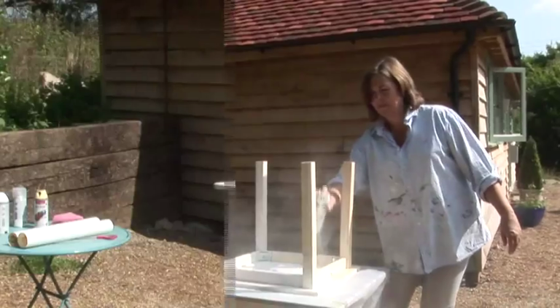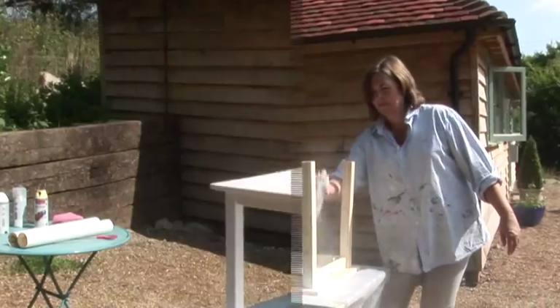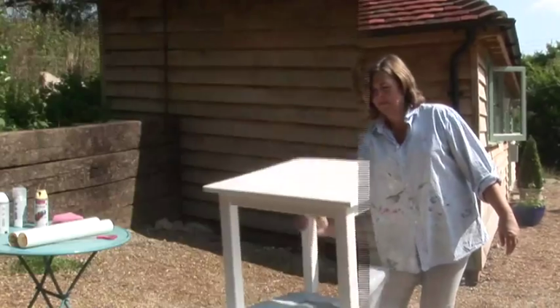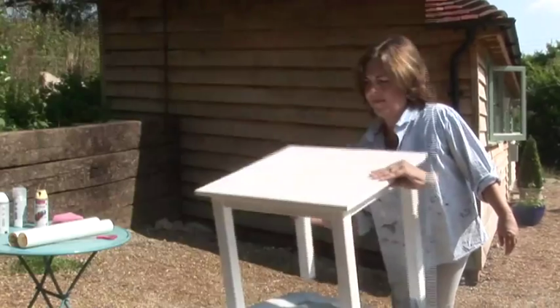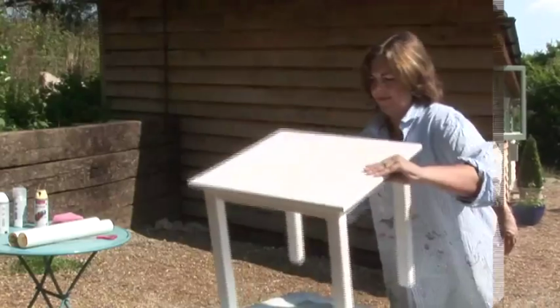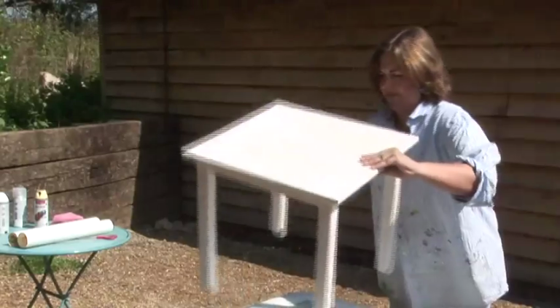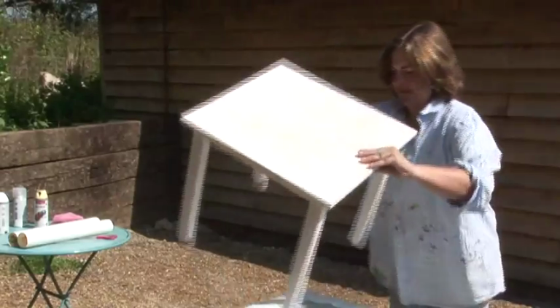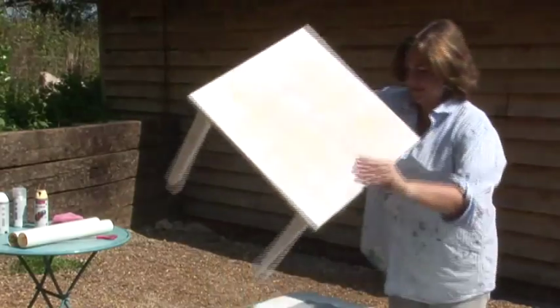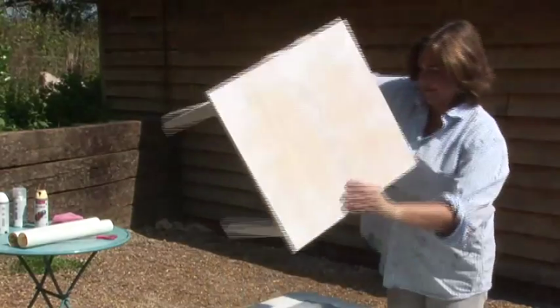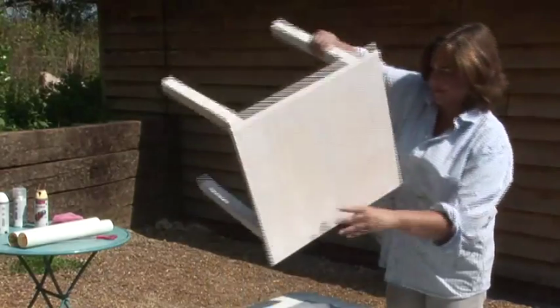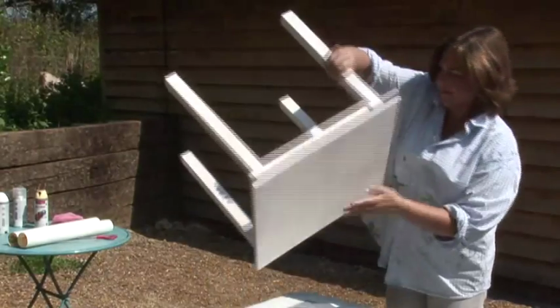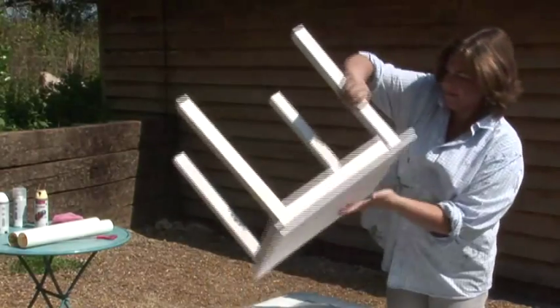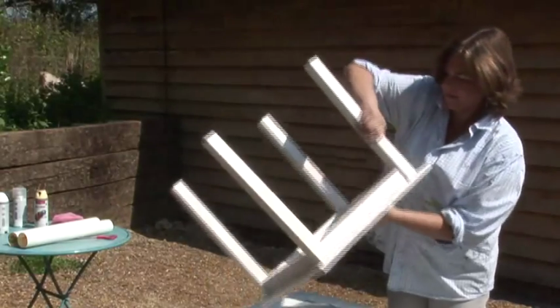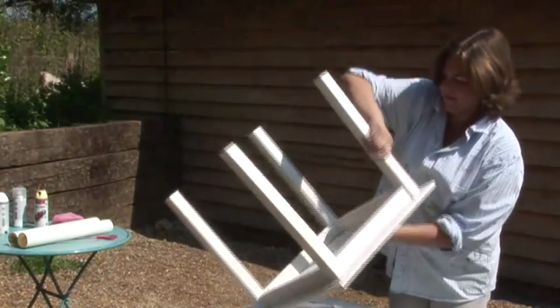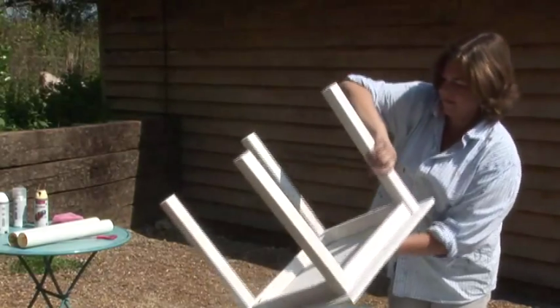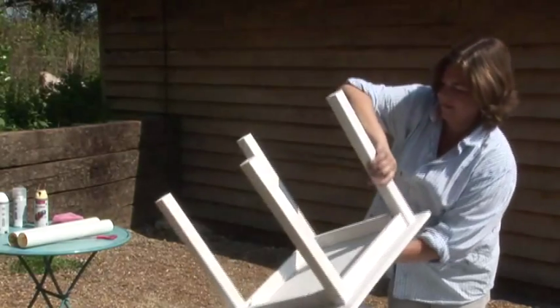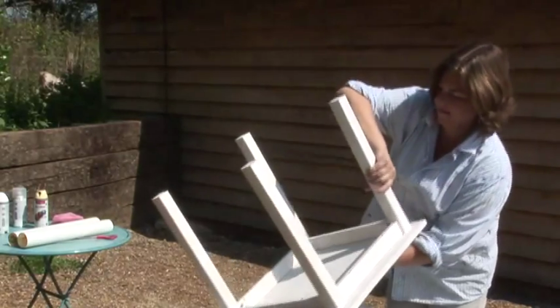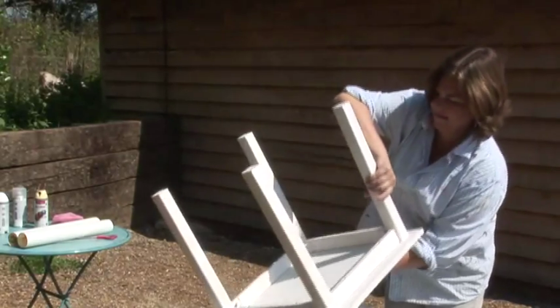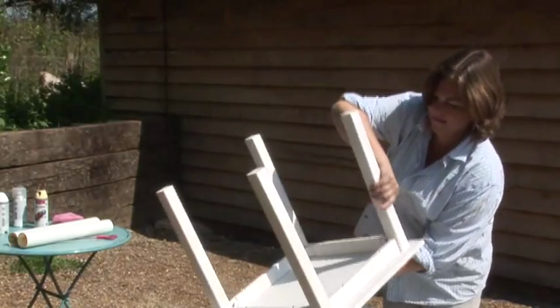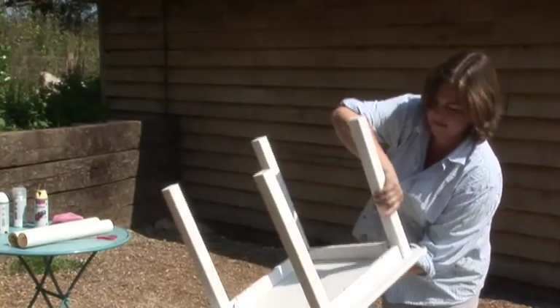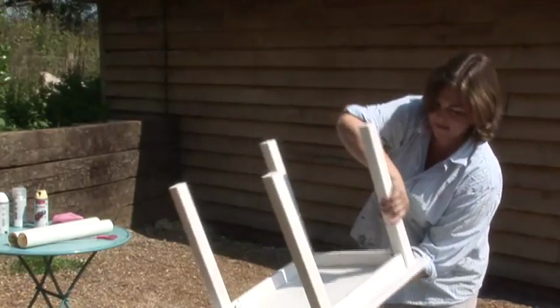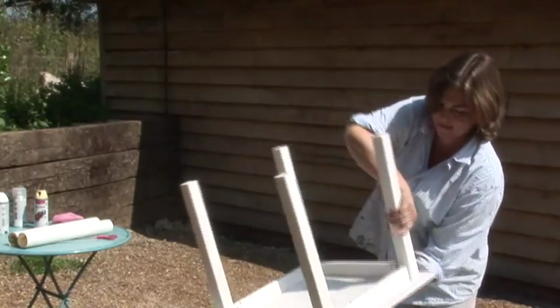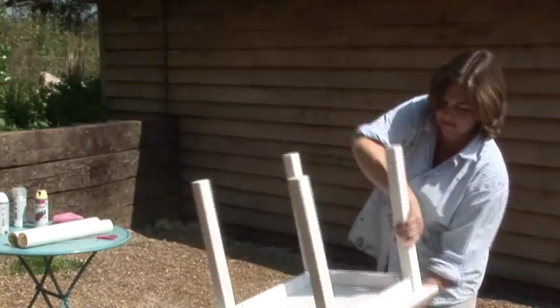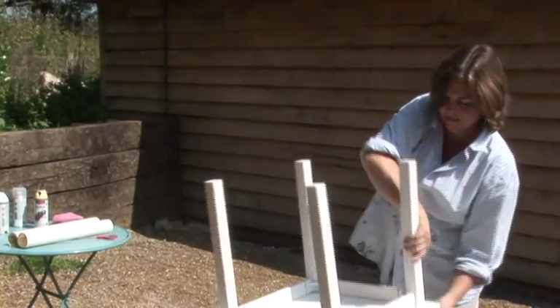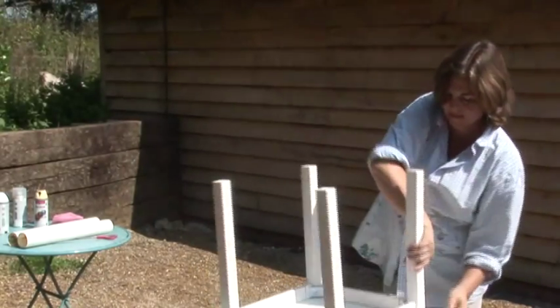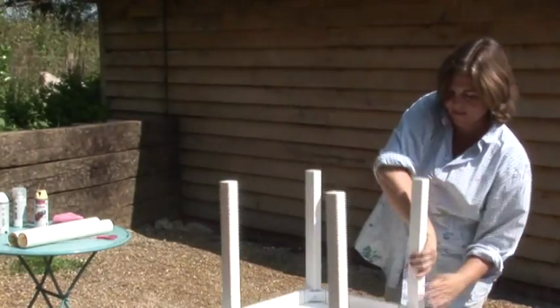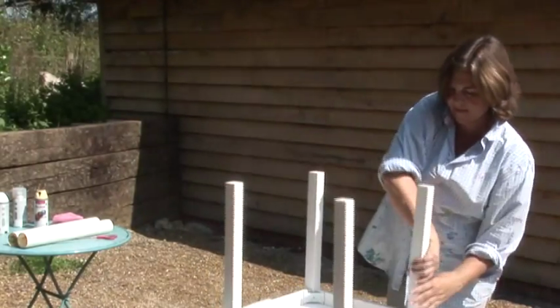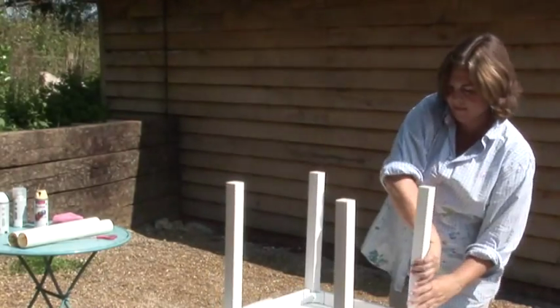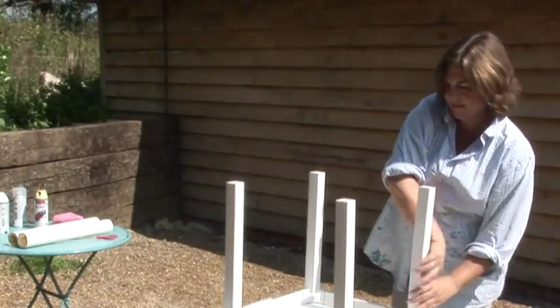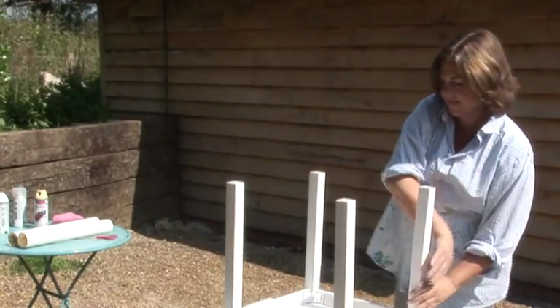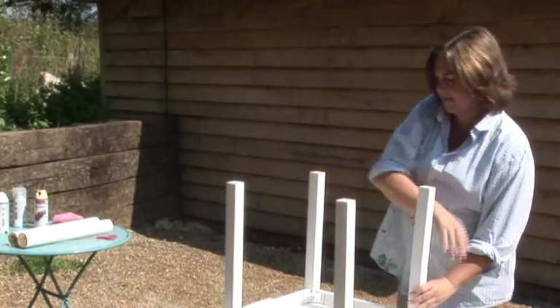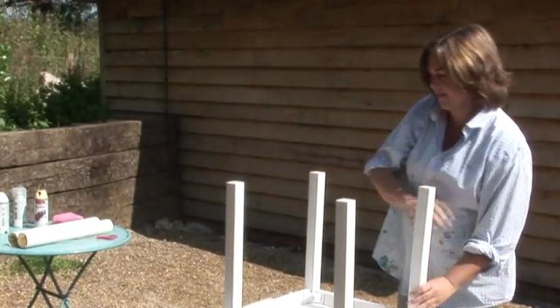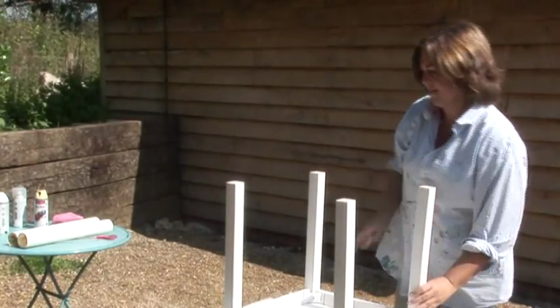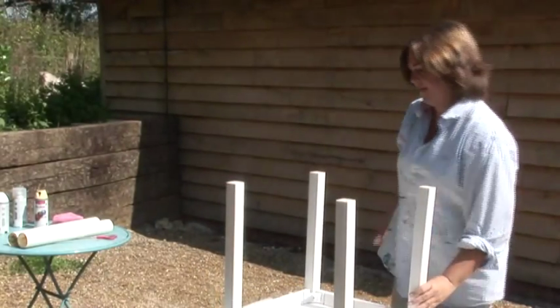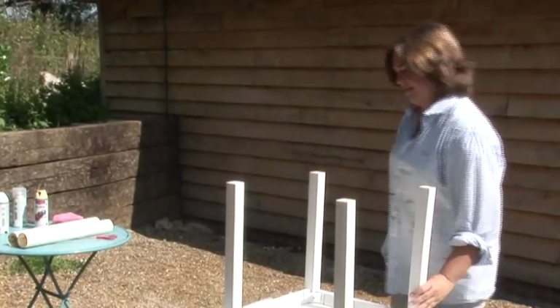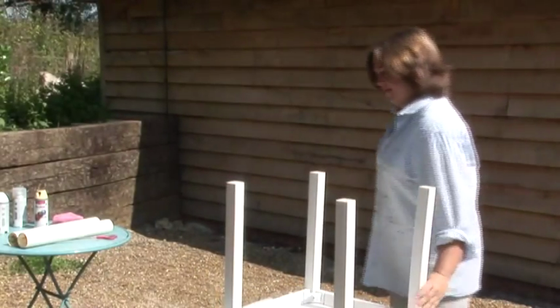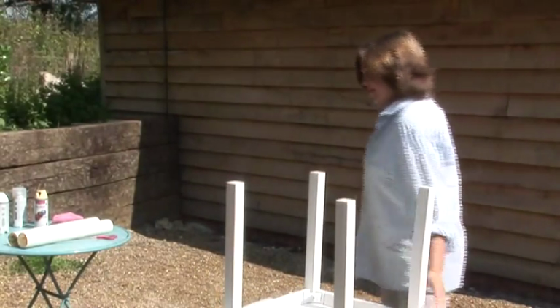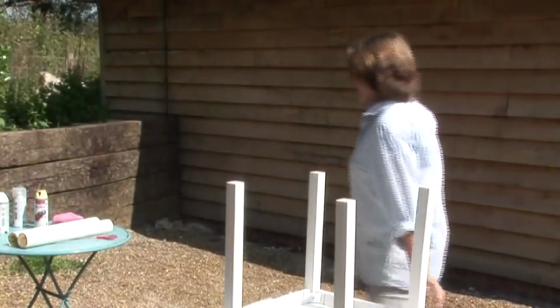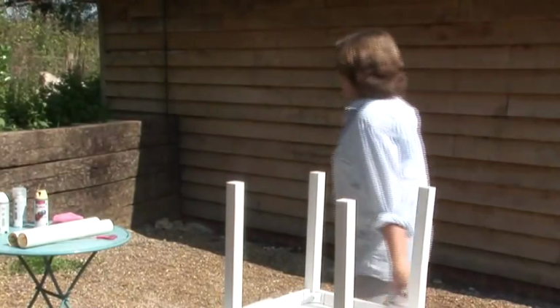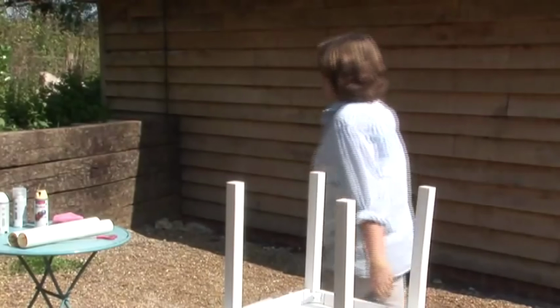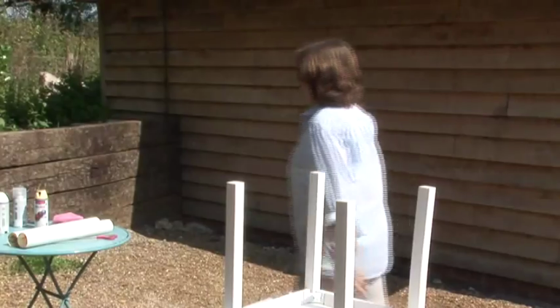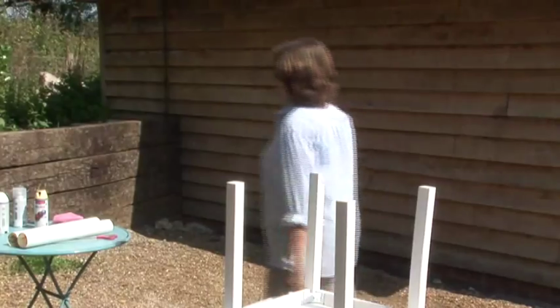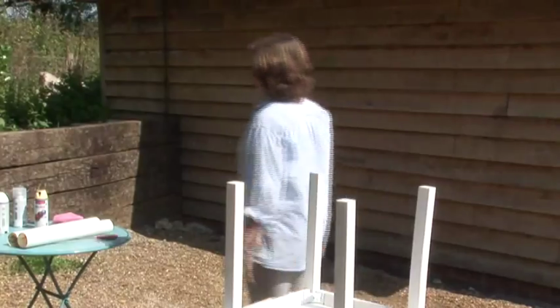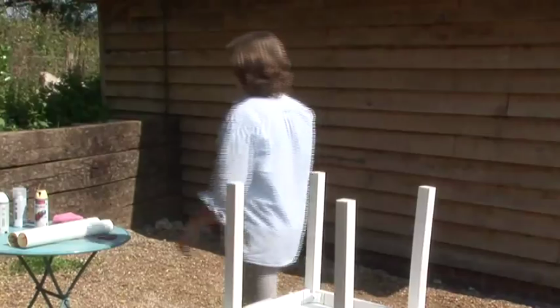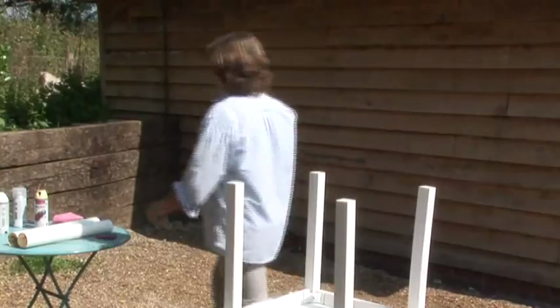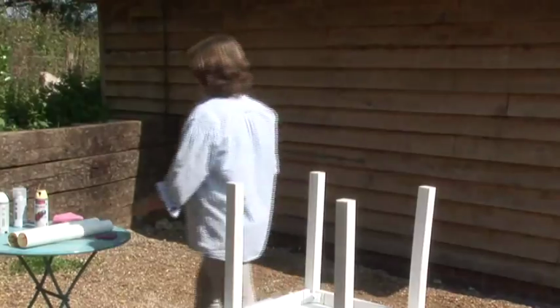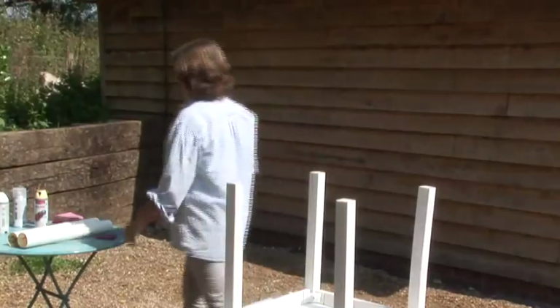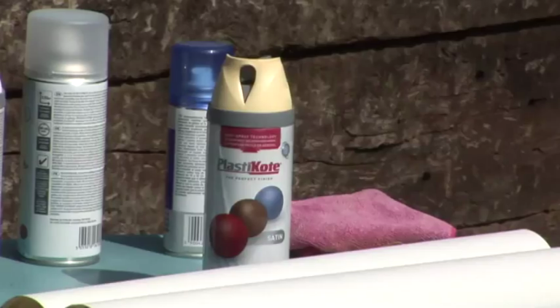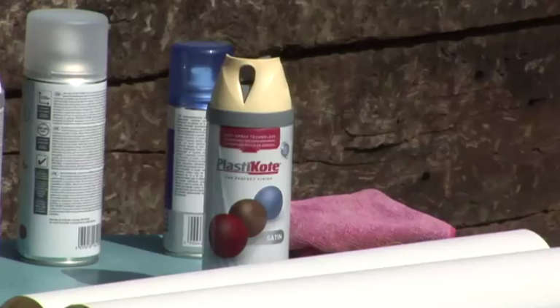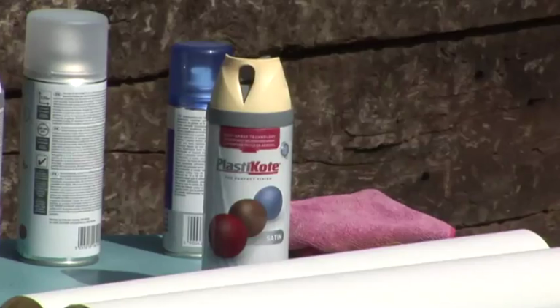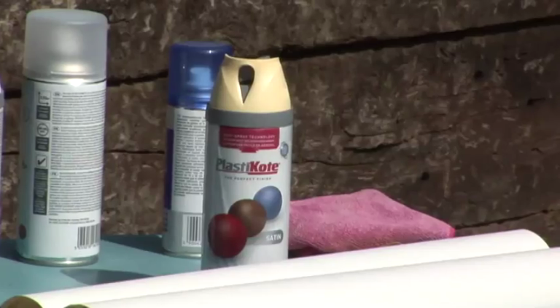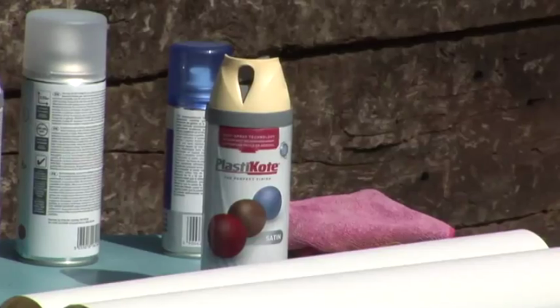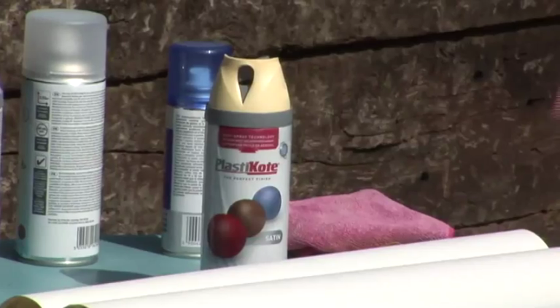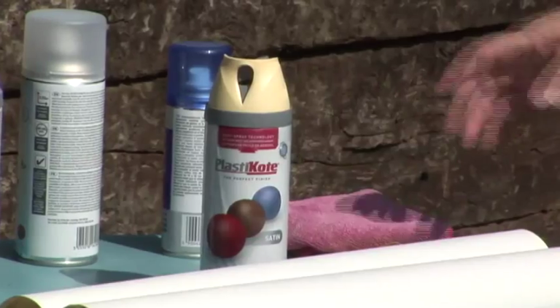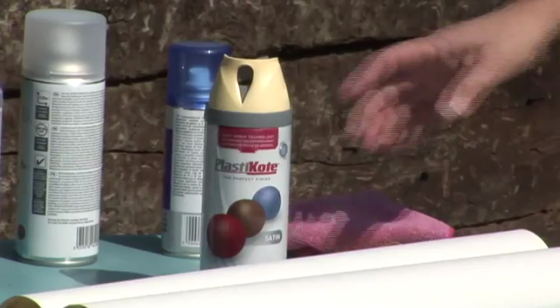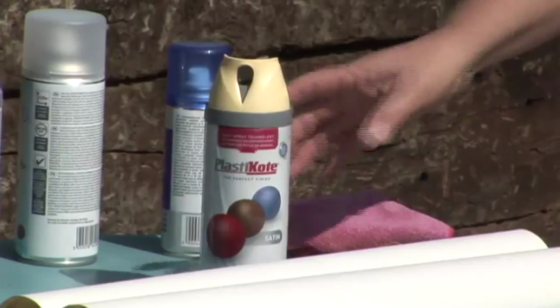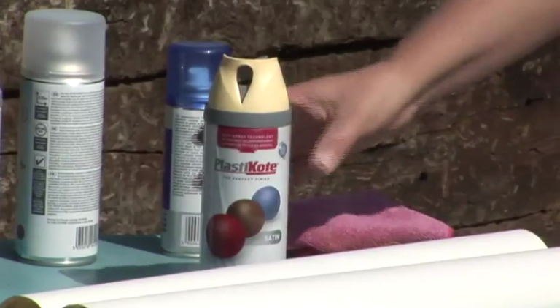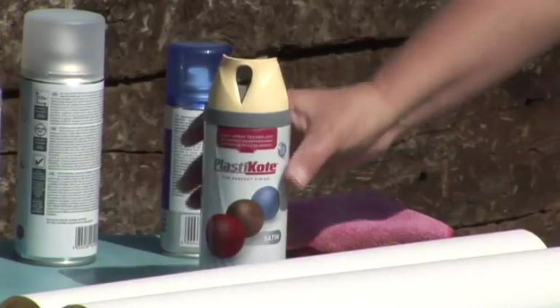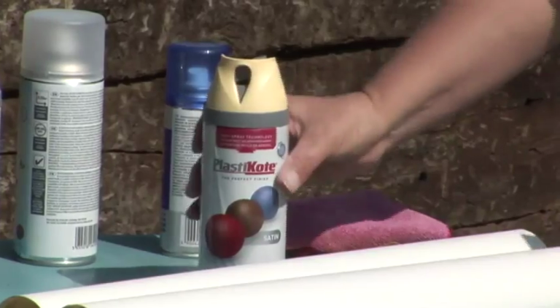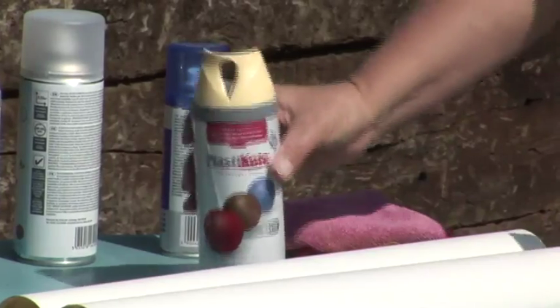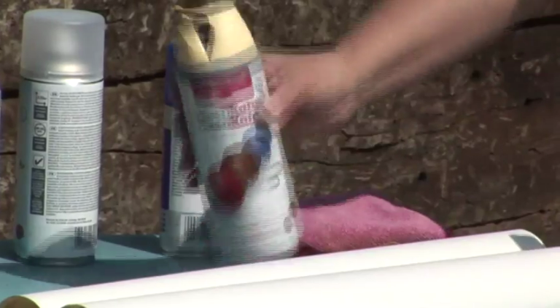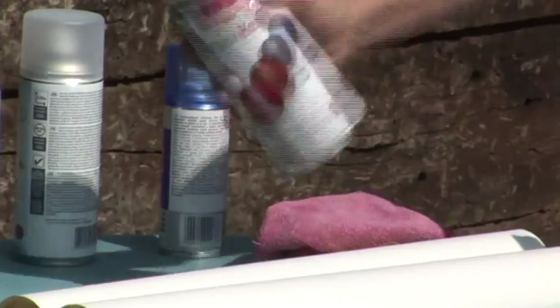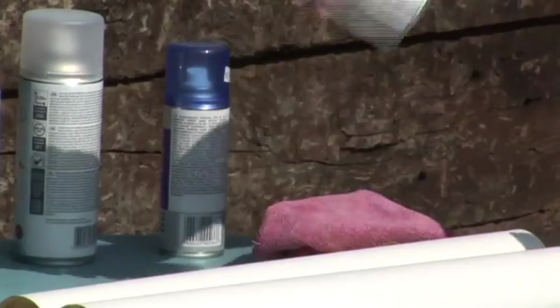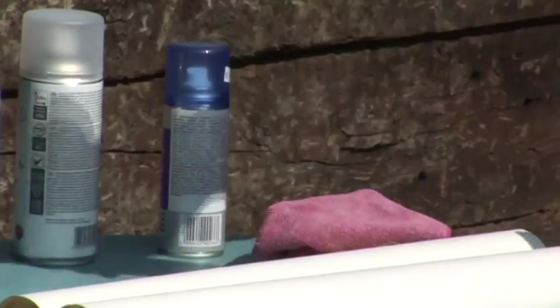Allow the primer to dry before applying your top coats. We've chosen Daffodil Twist and Spray Satin for our top coat.